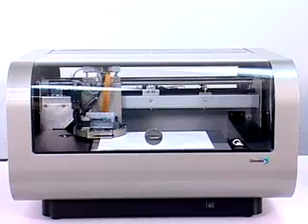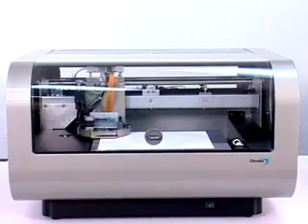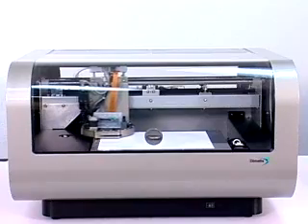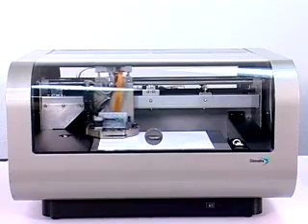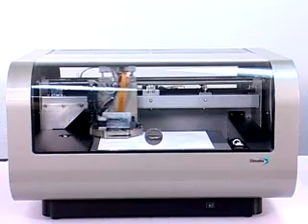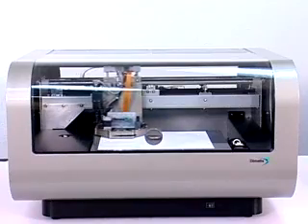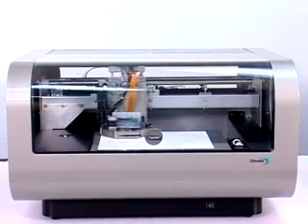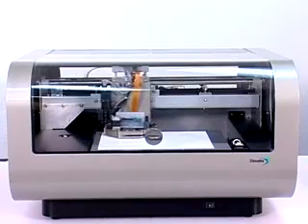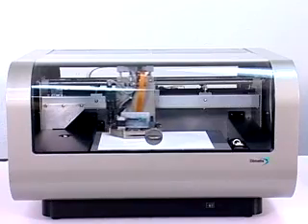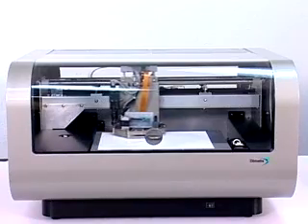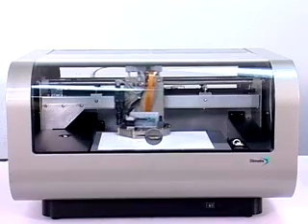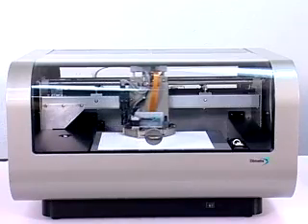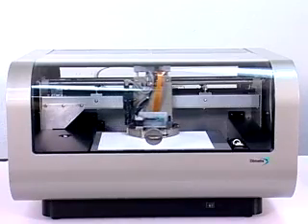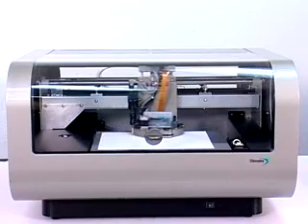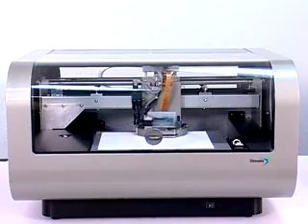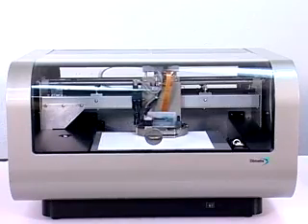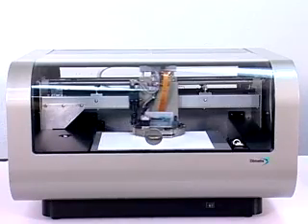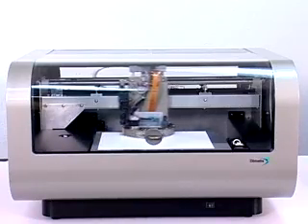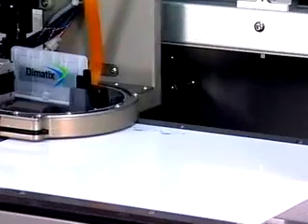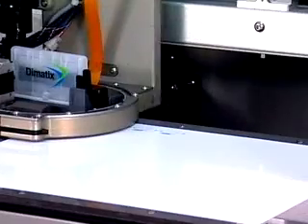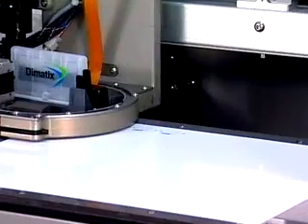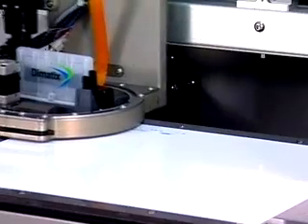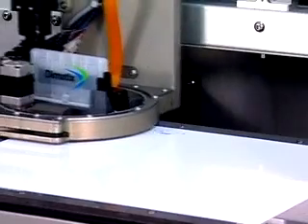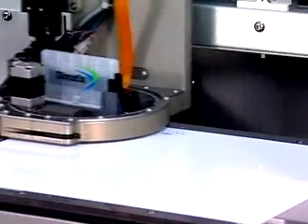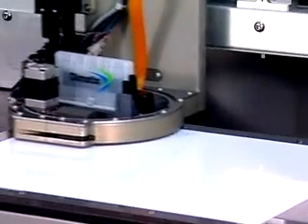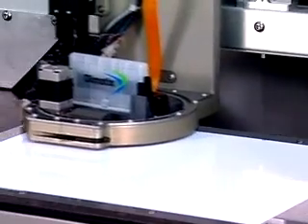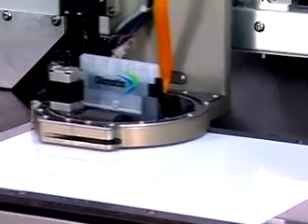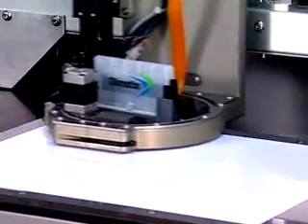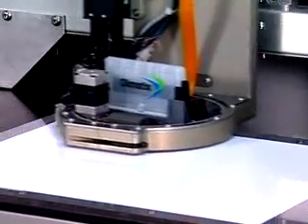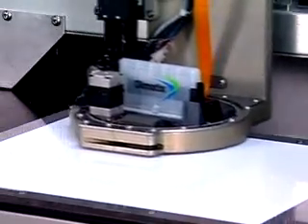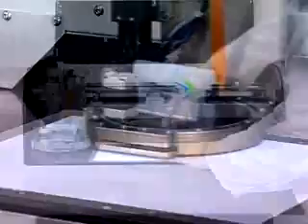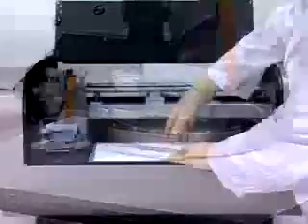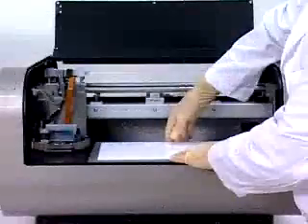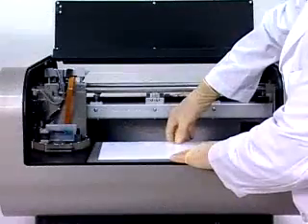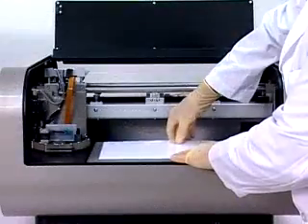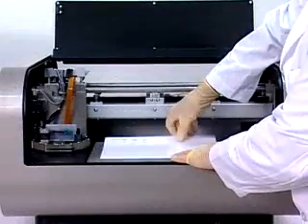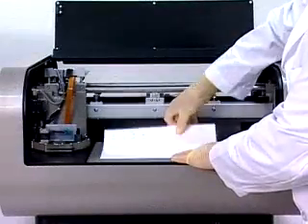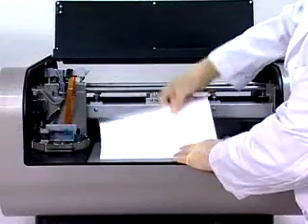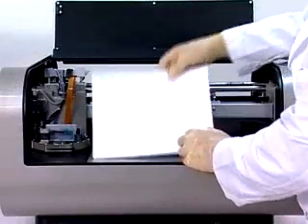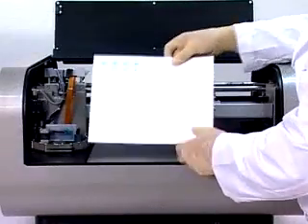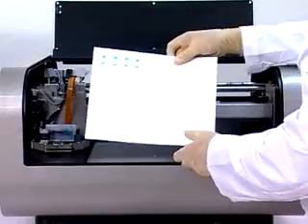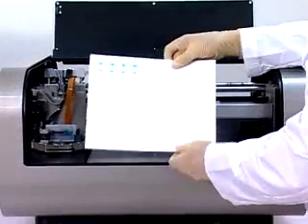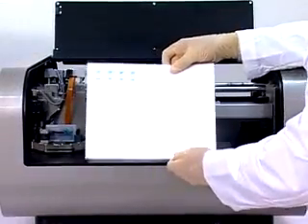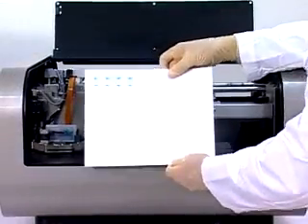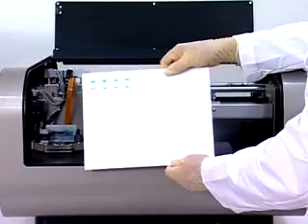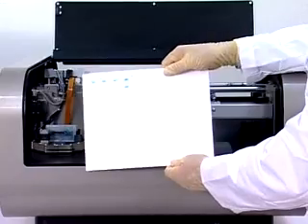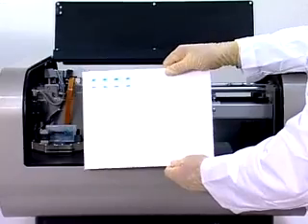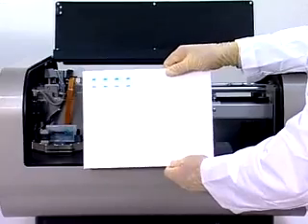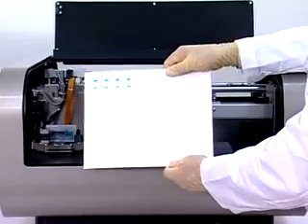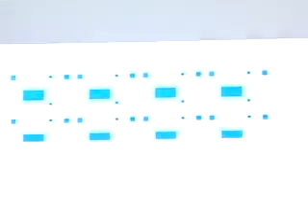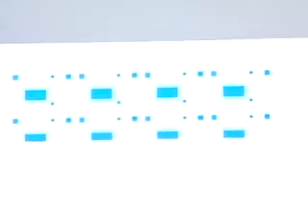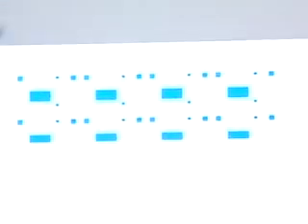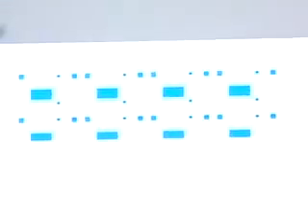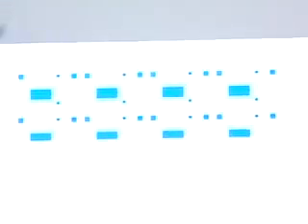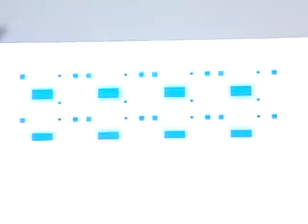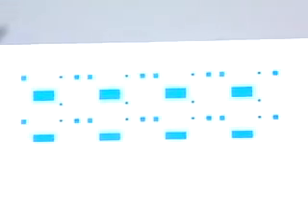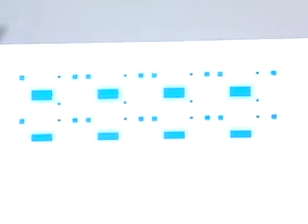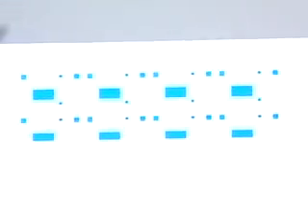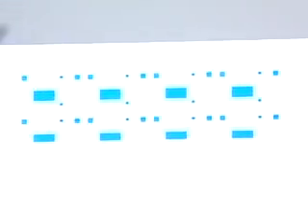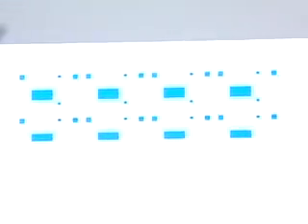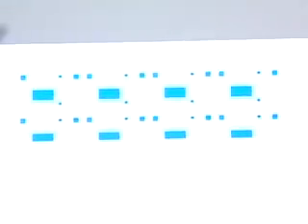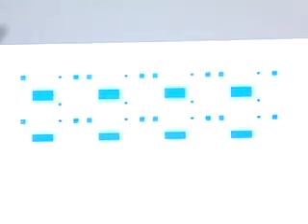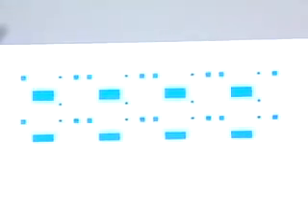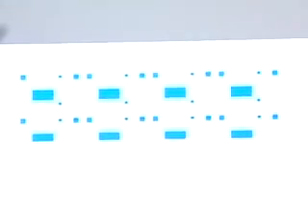This looks like a desktop printer, but take a closer look. That's not a drawing of an electronic circuit — it is an electronic circuit.